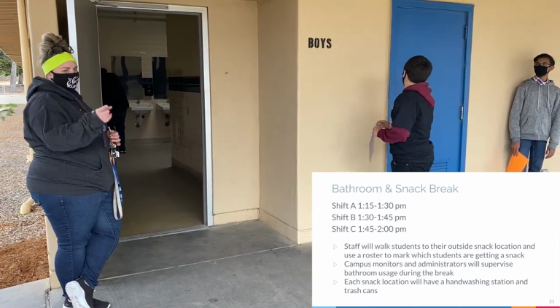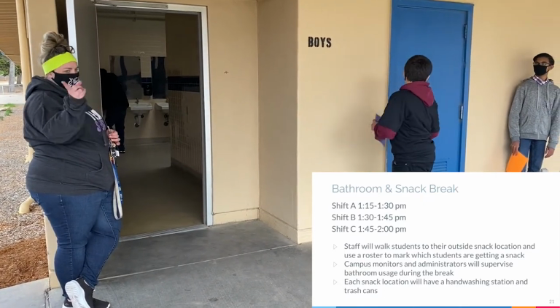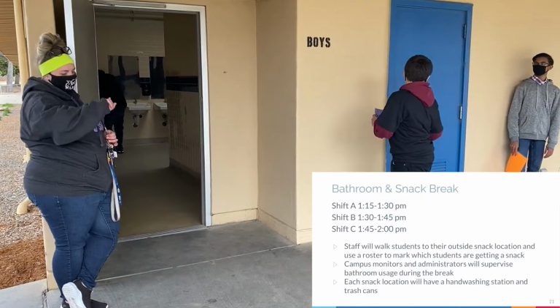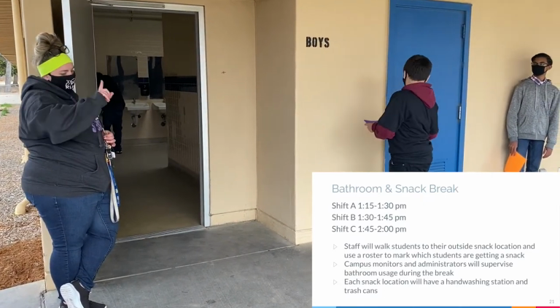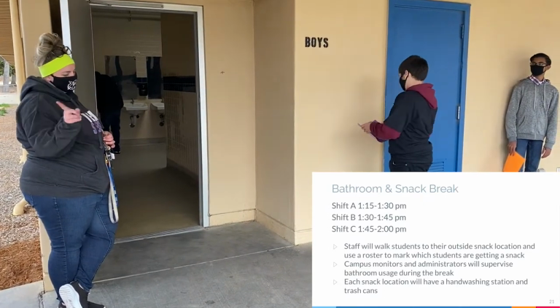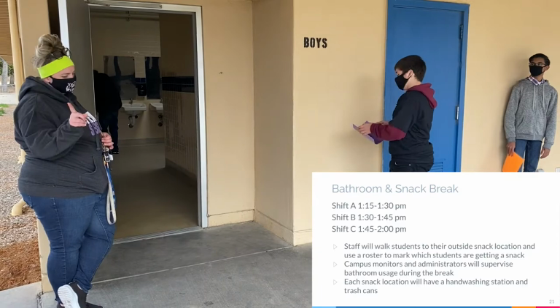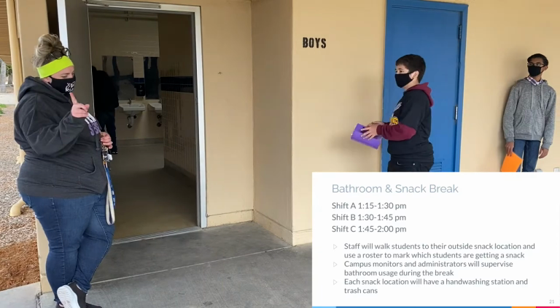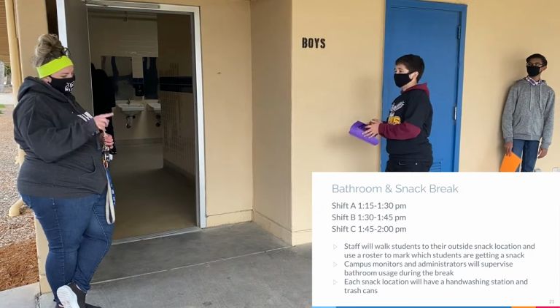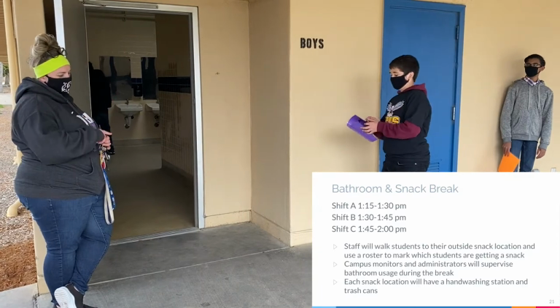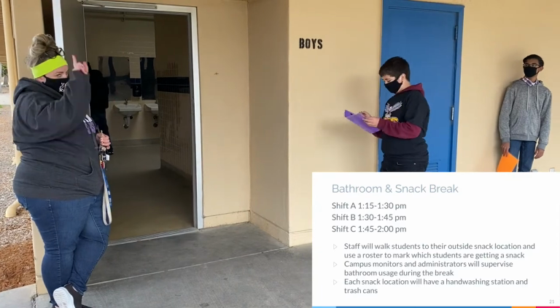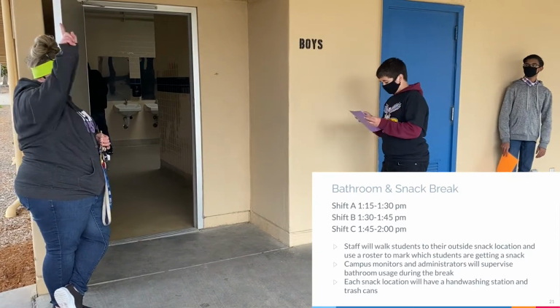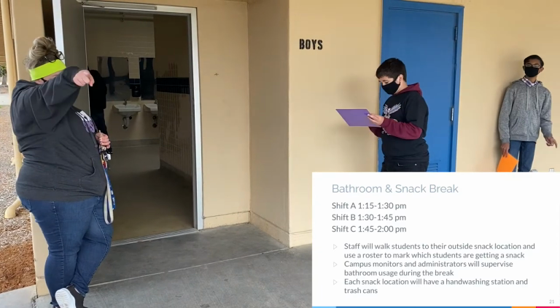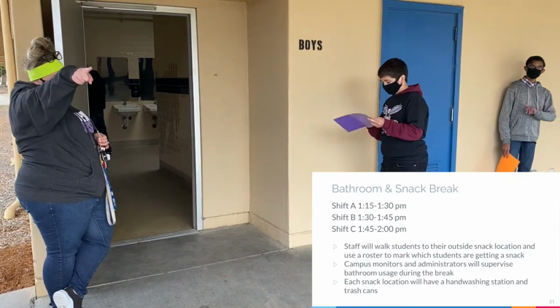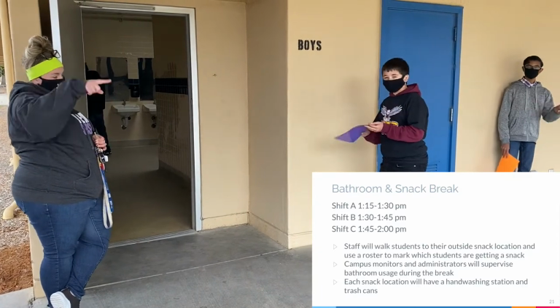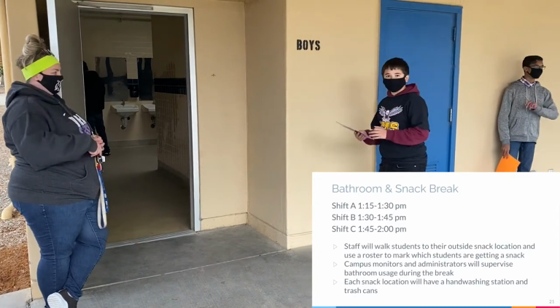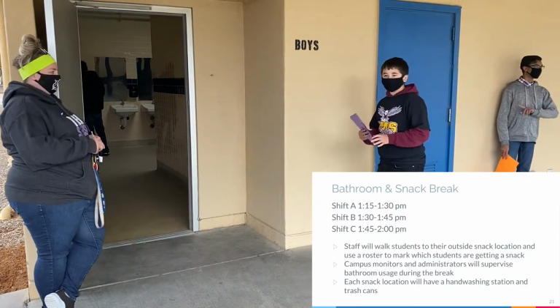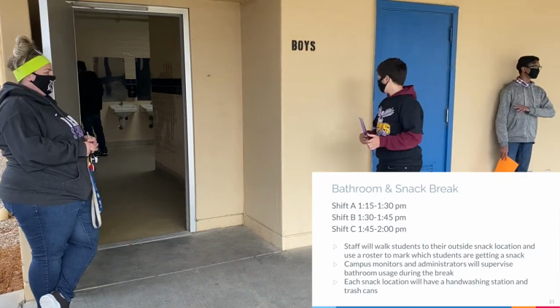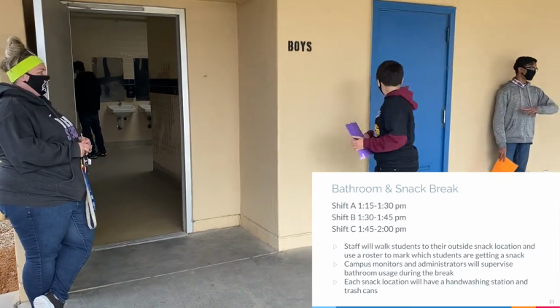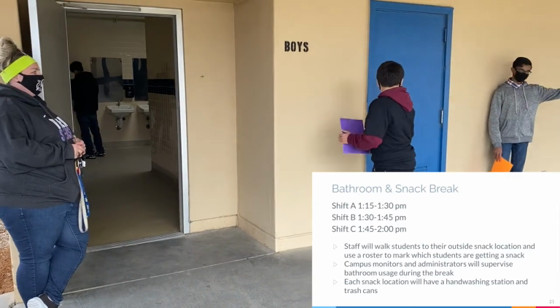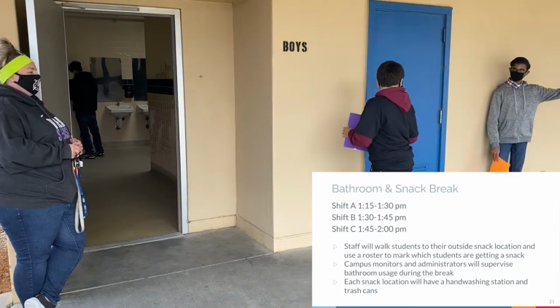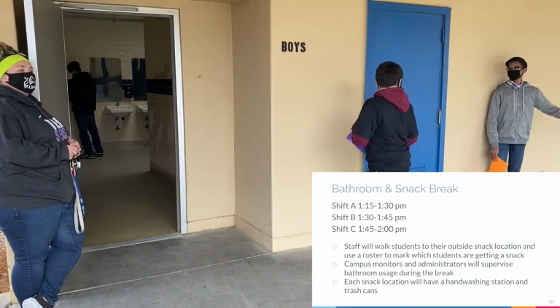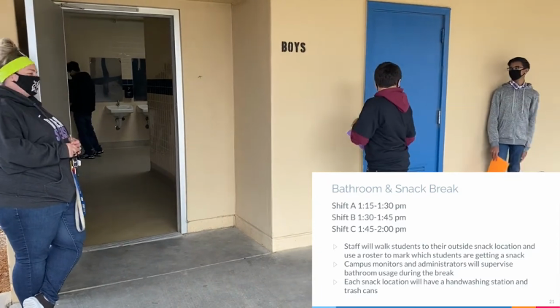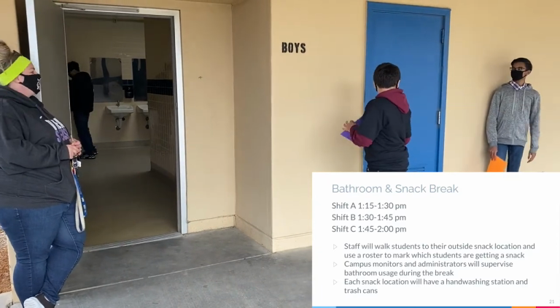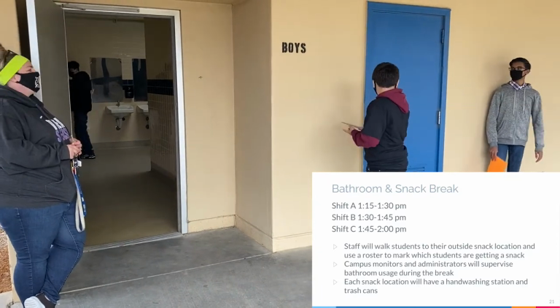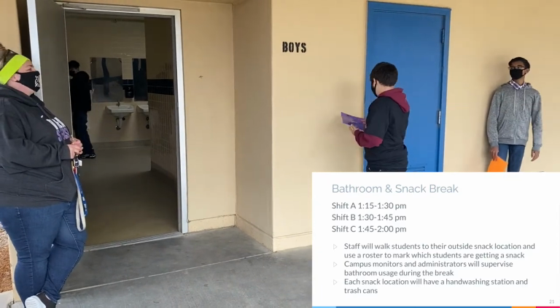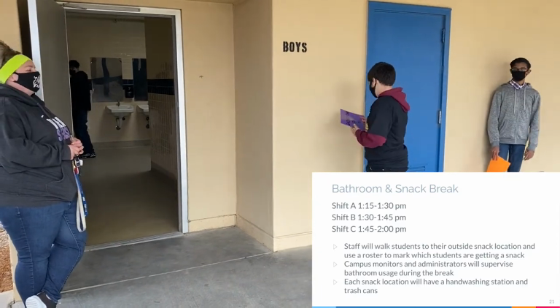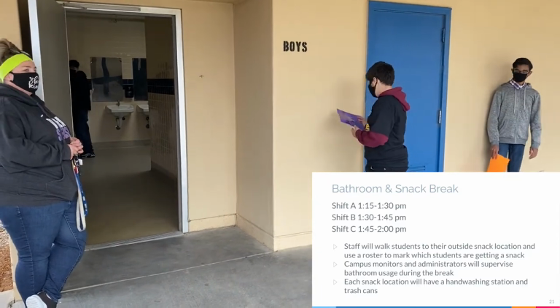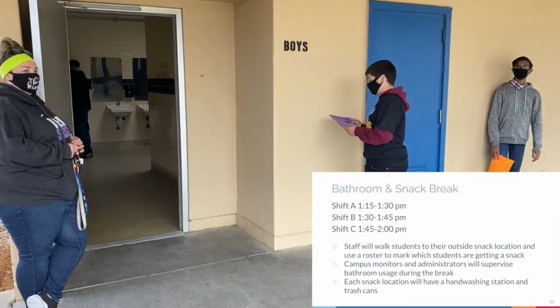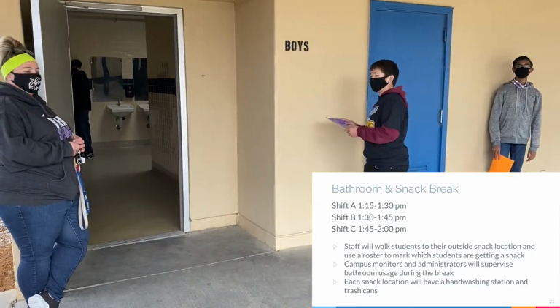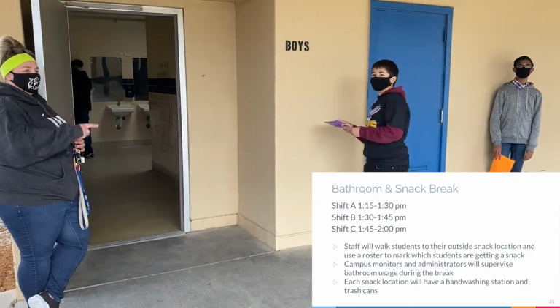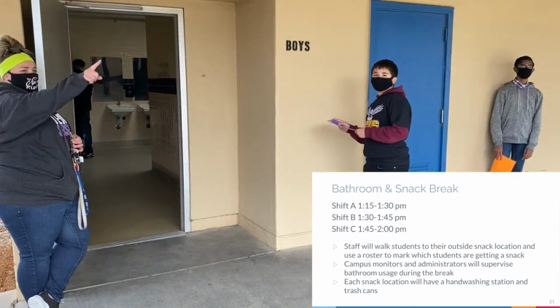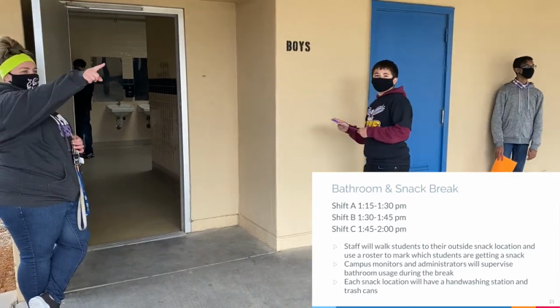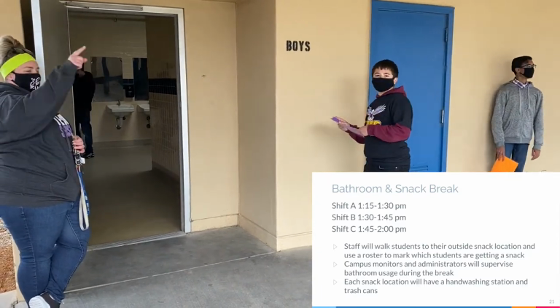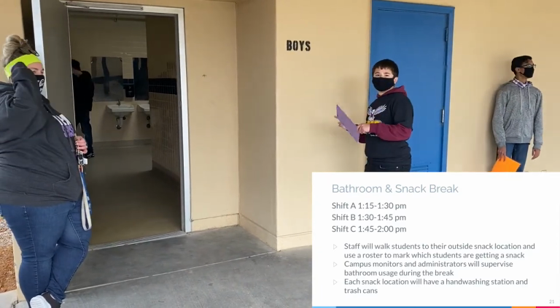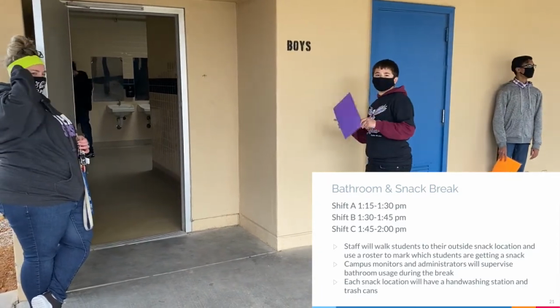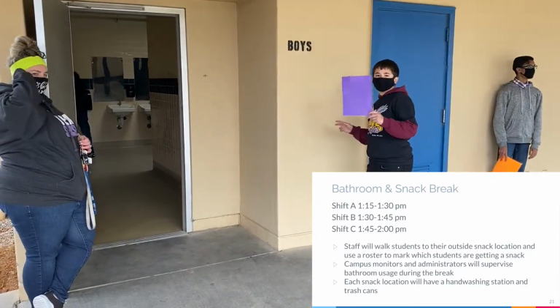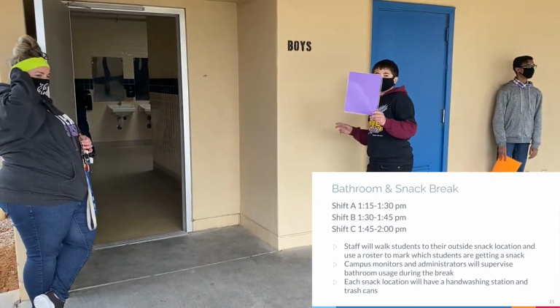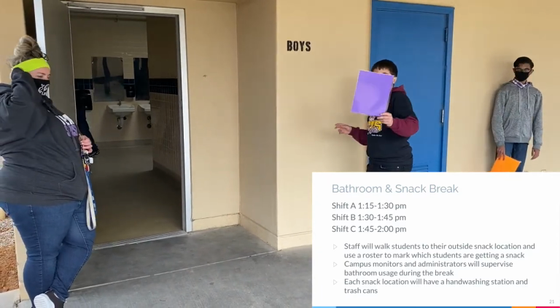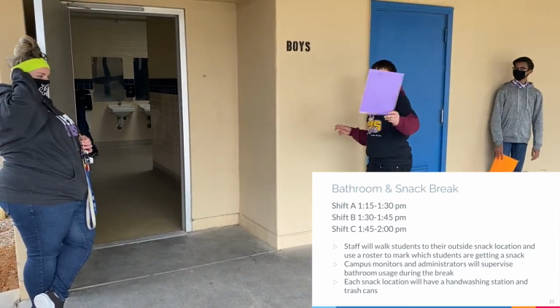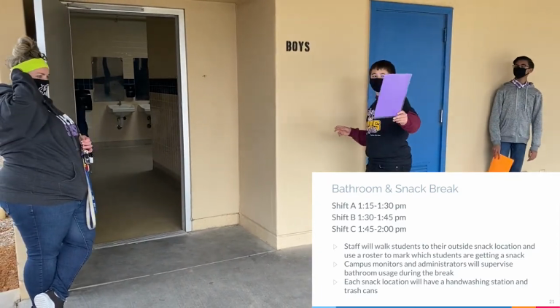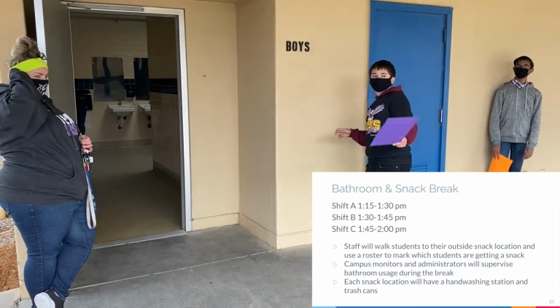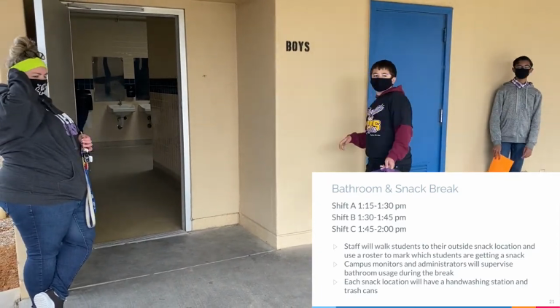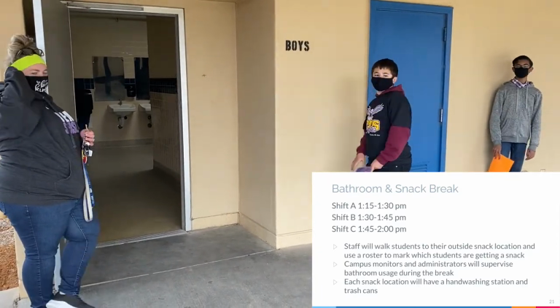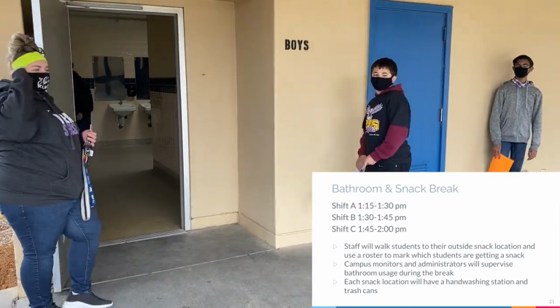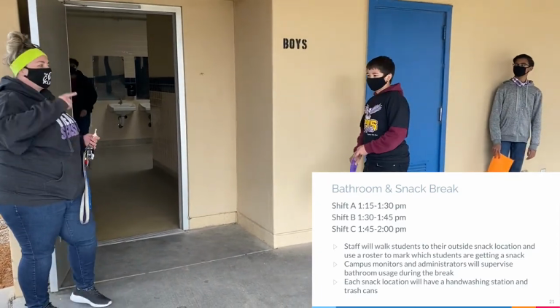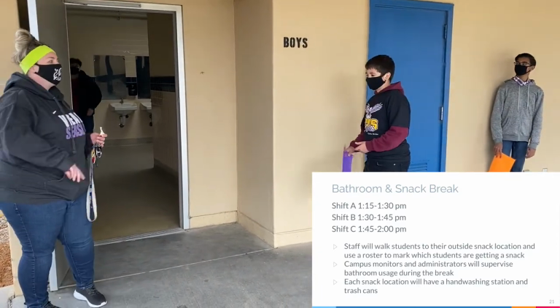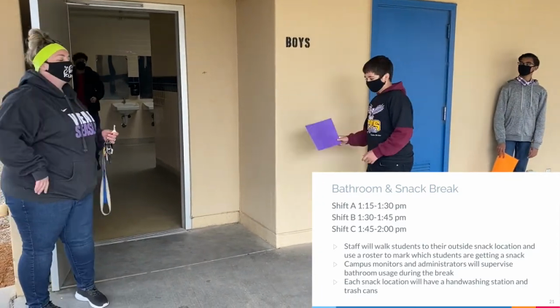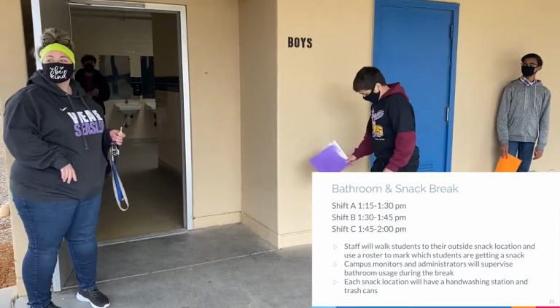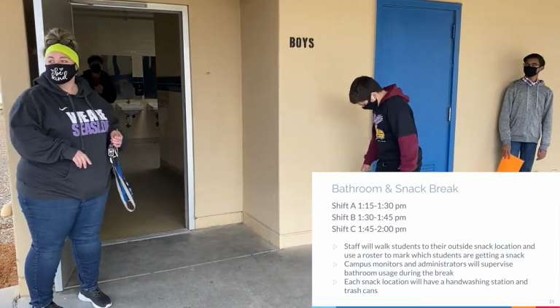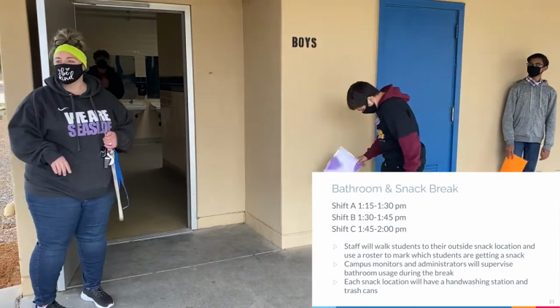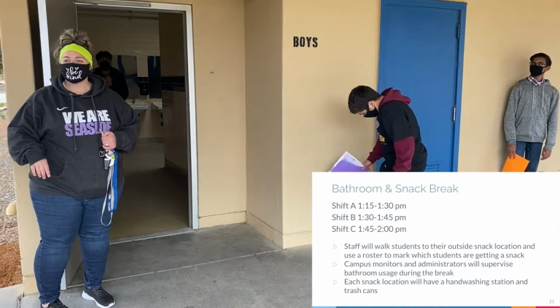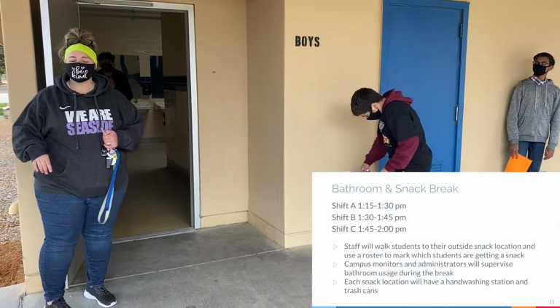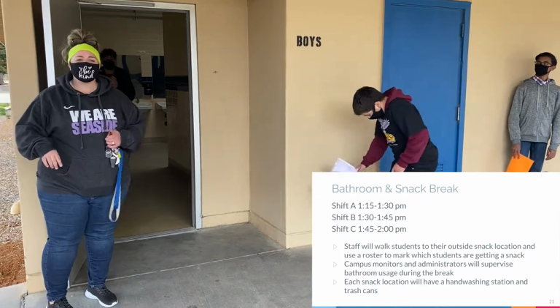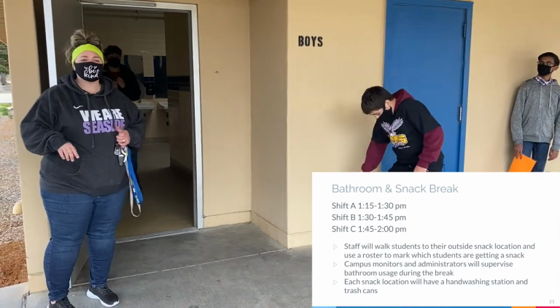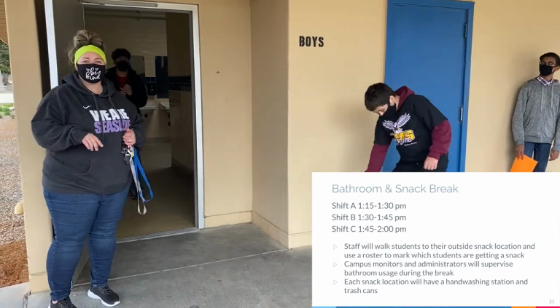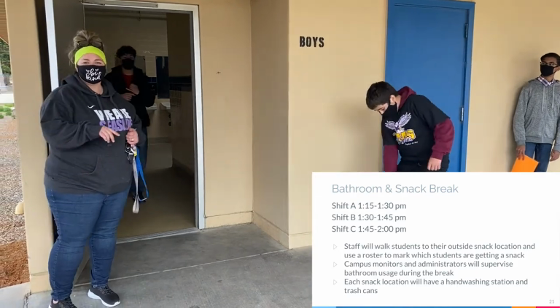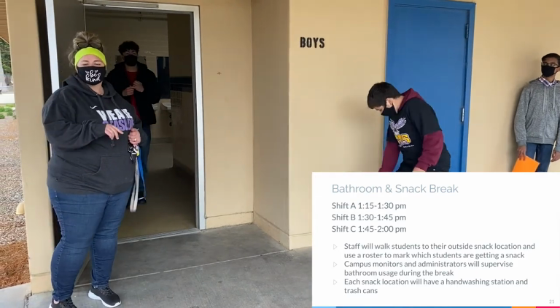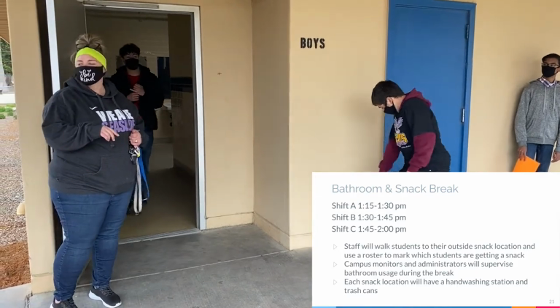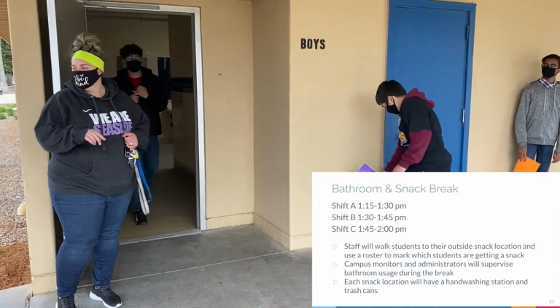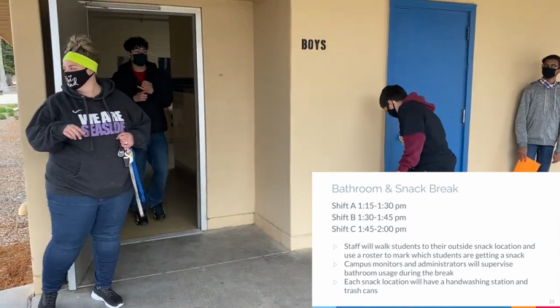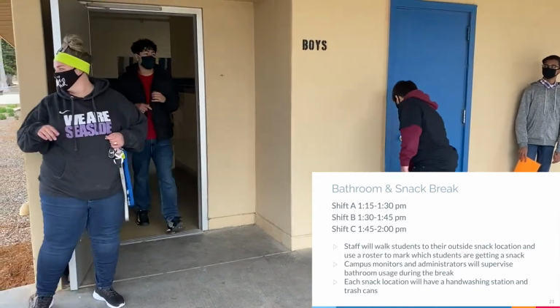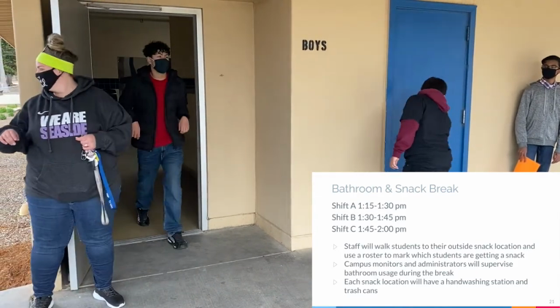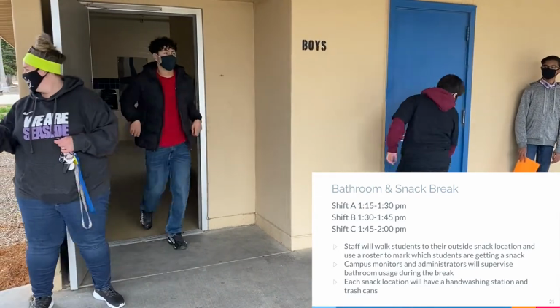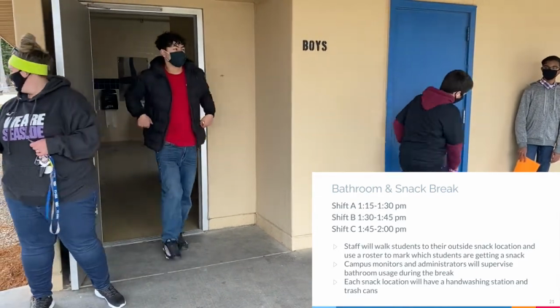Shift A will be 1:15 to 1:30, shift B 1:30 to 1:45, and shift C from 1:45 to 2:00 p.m.